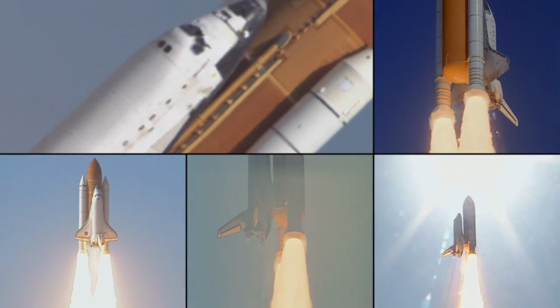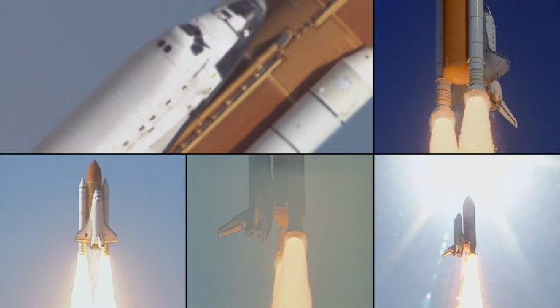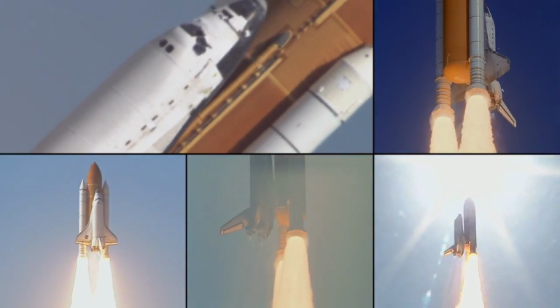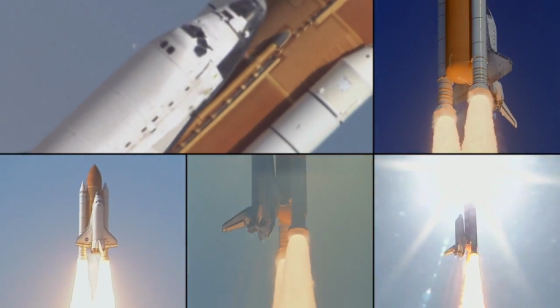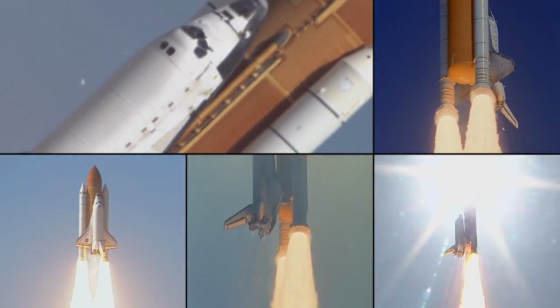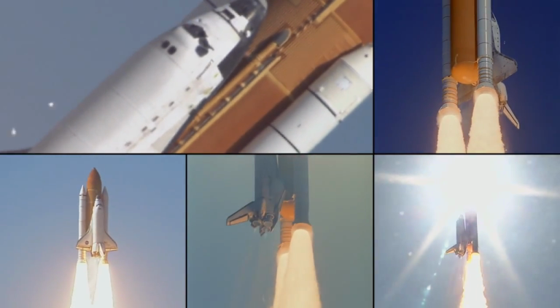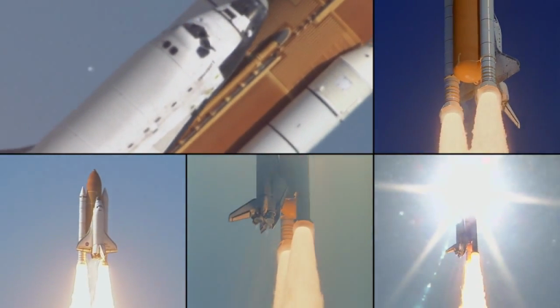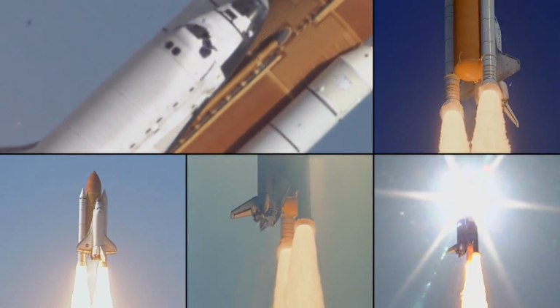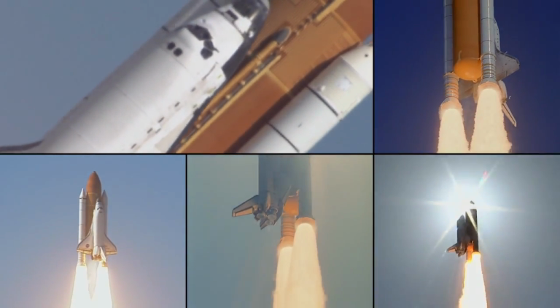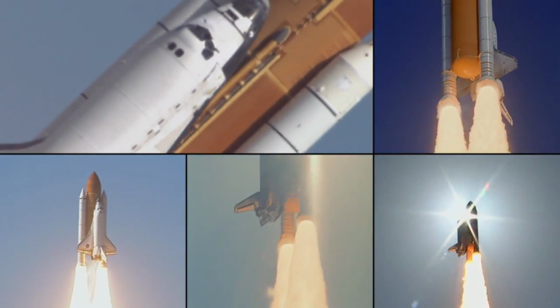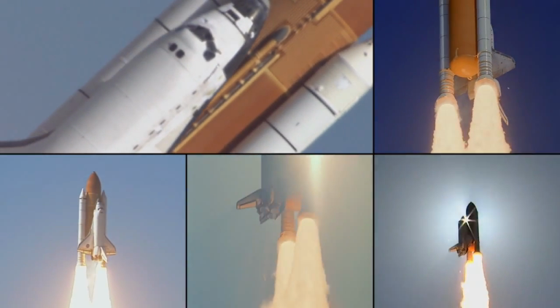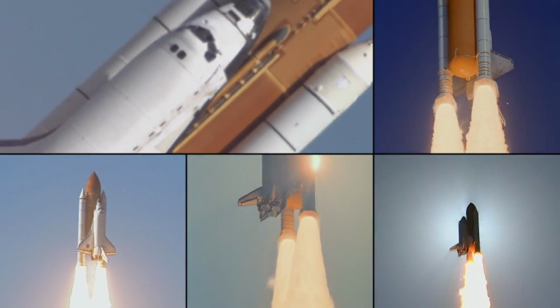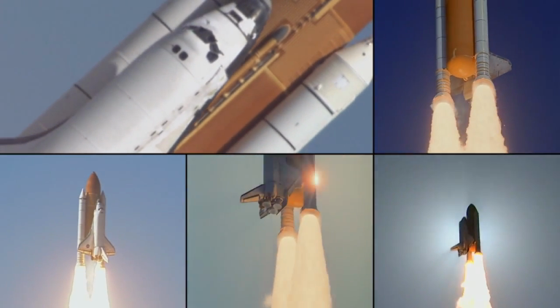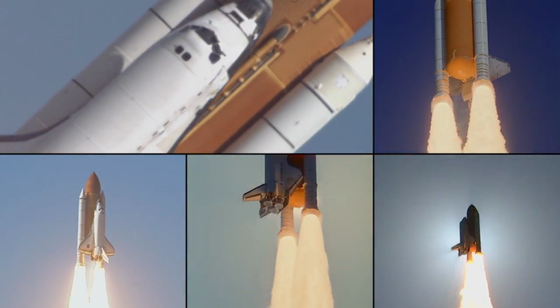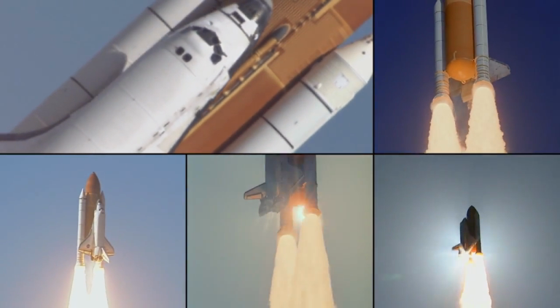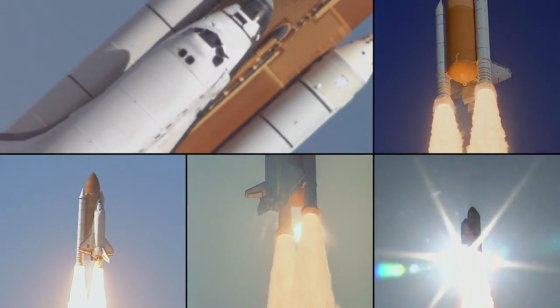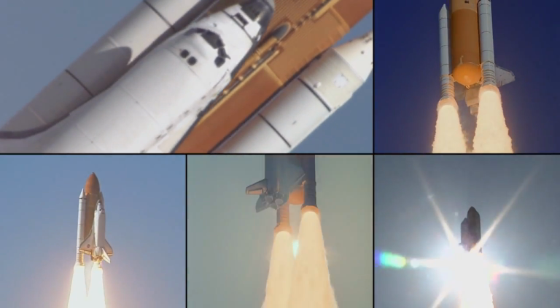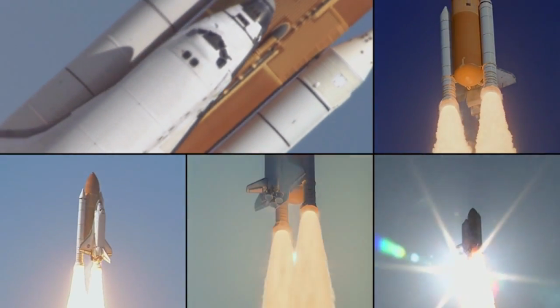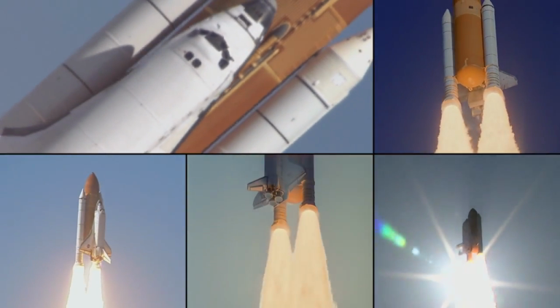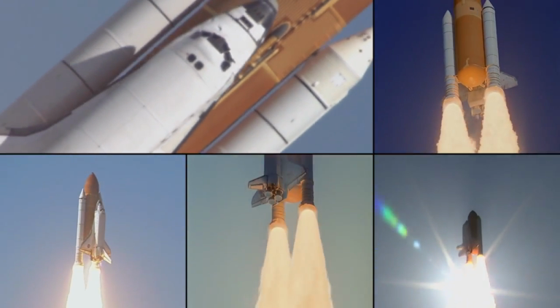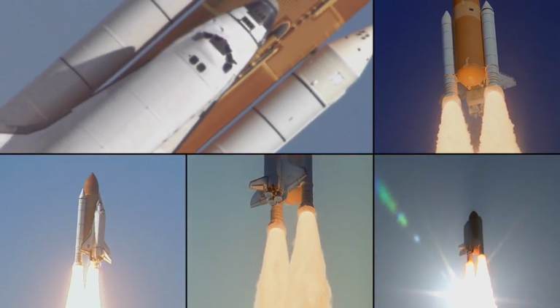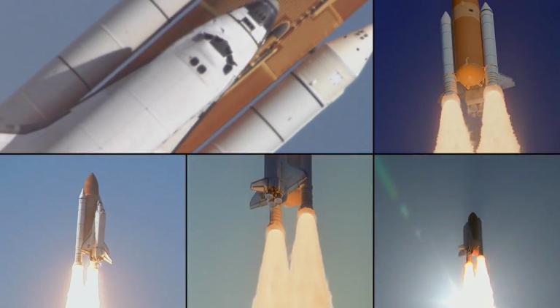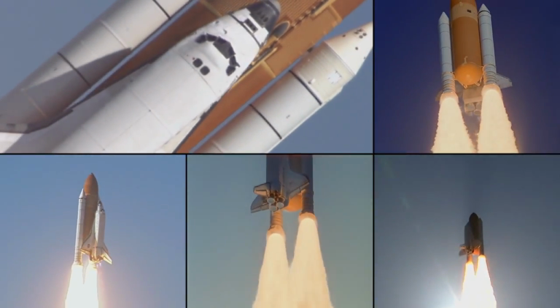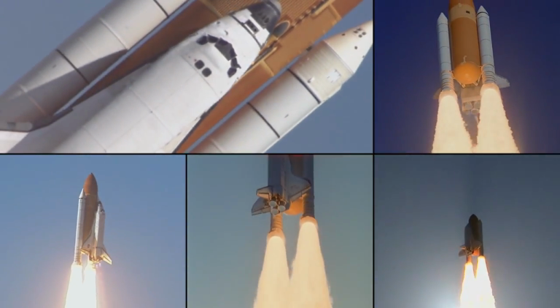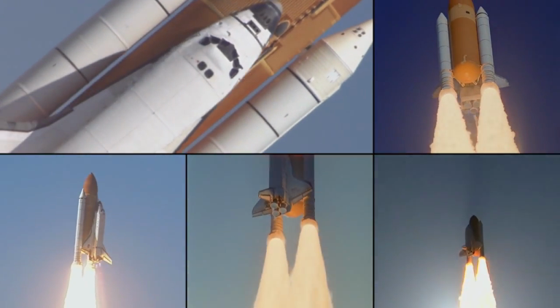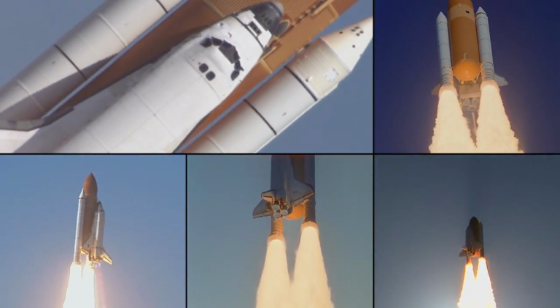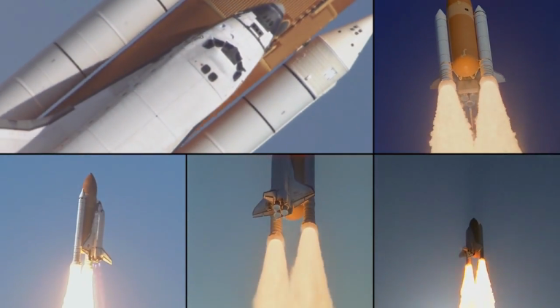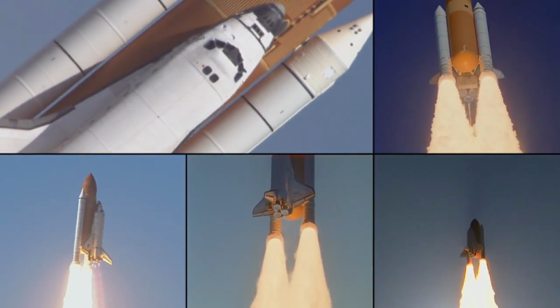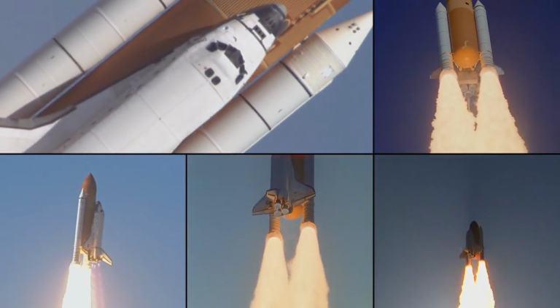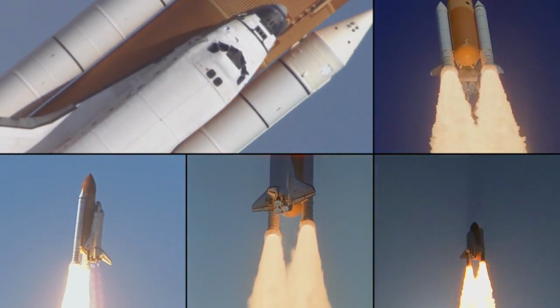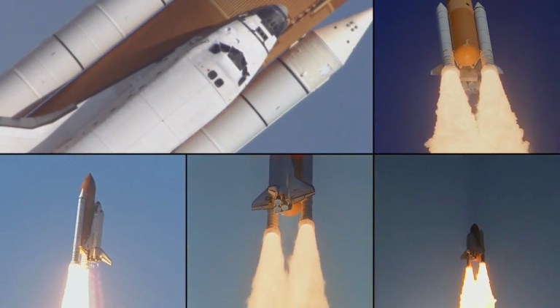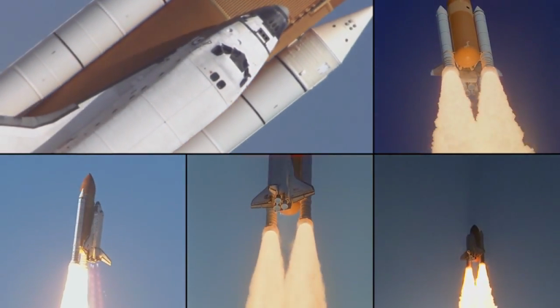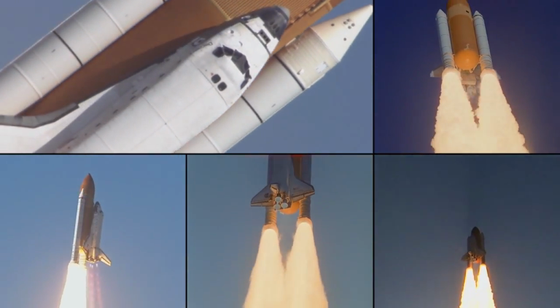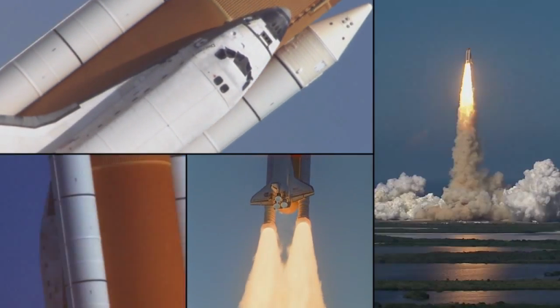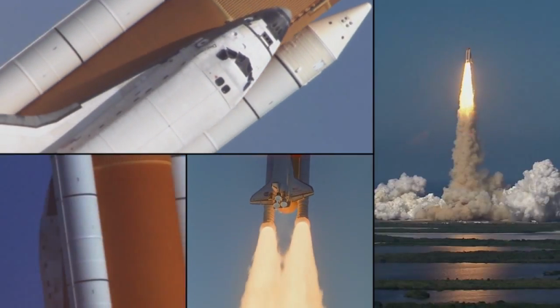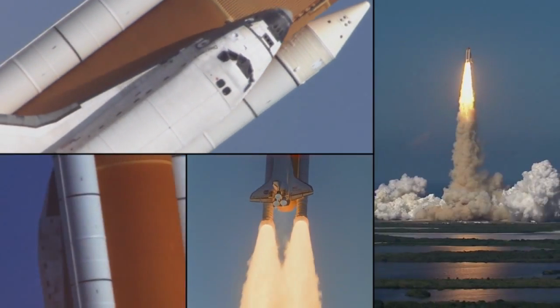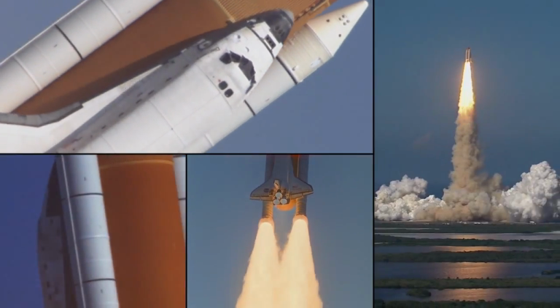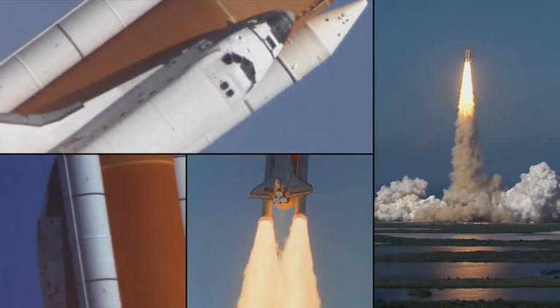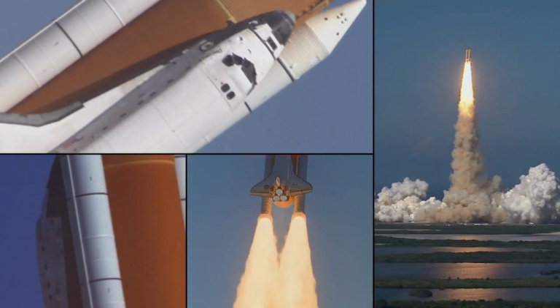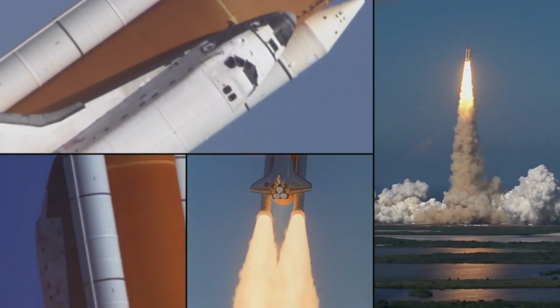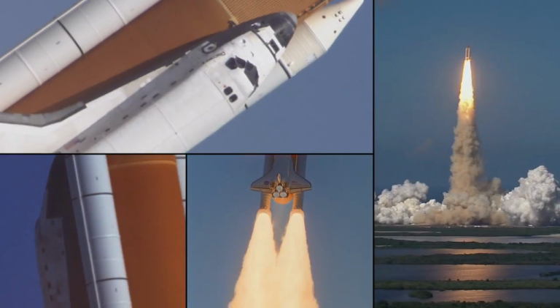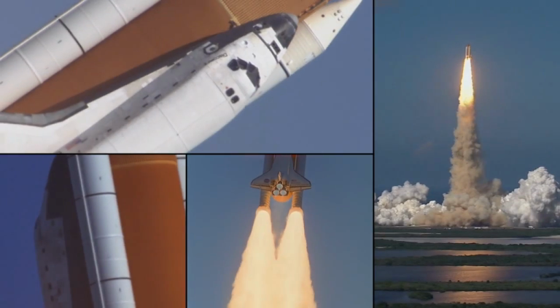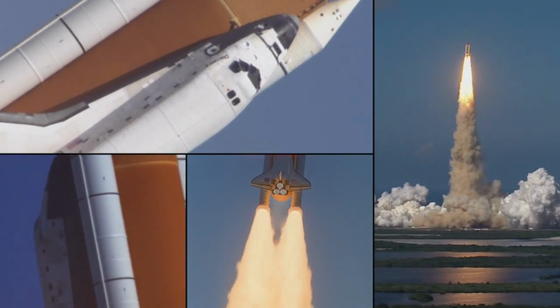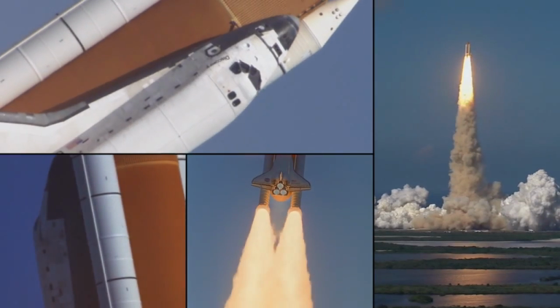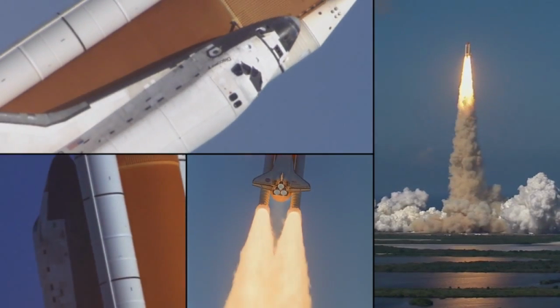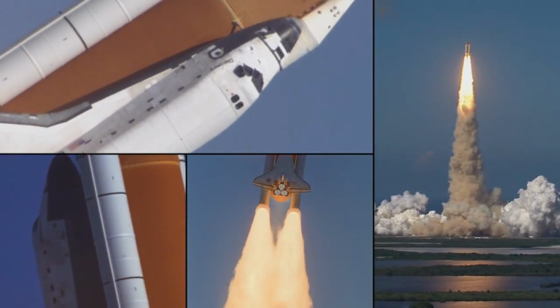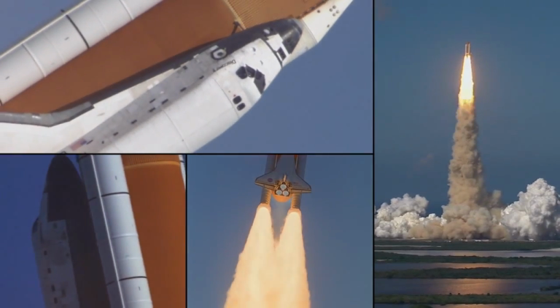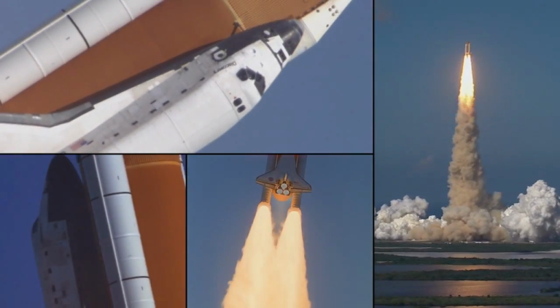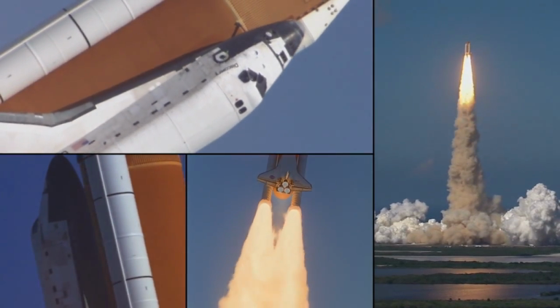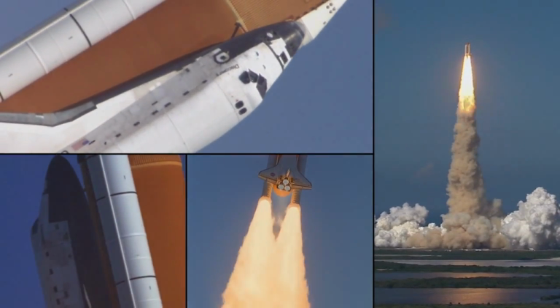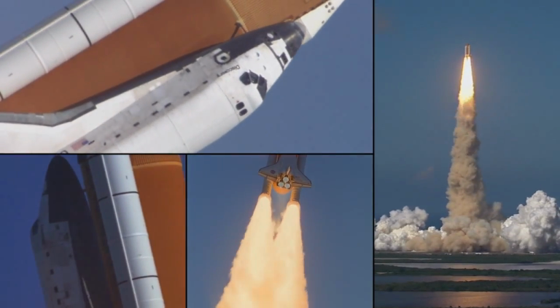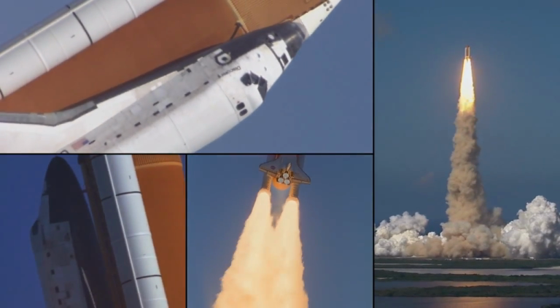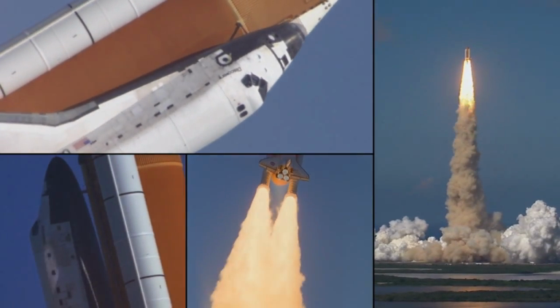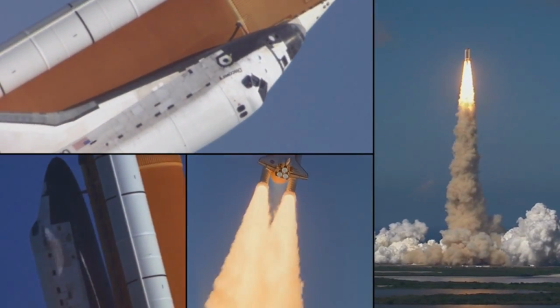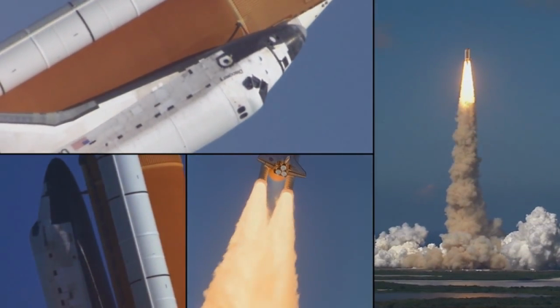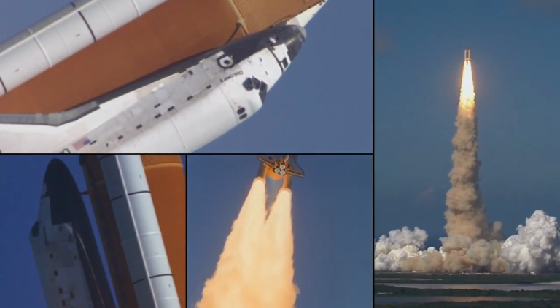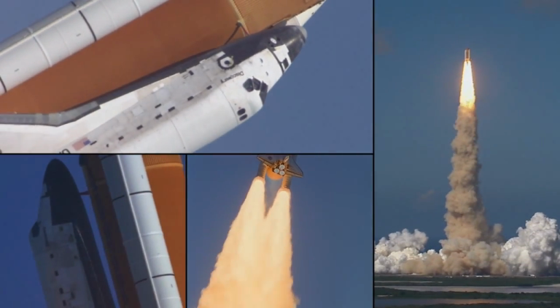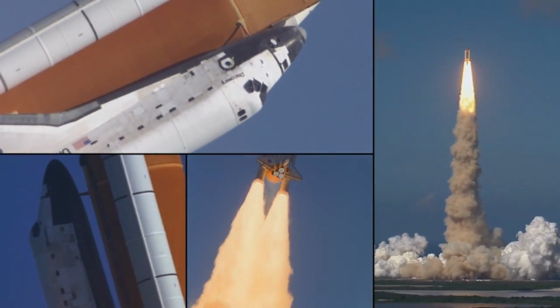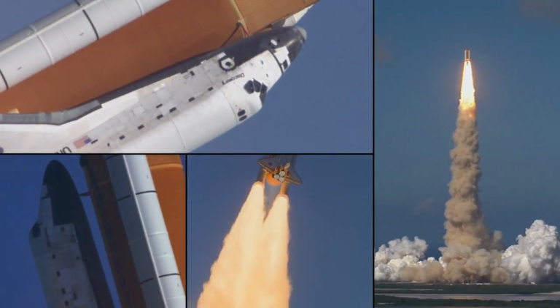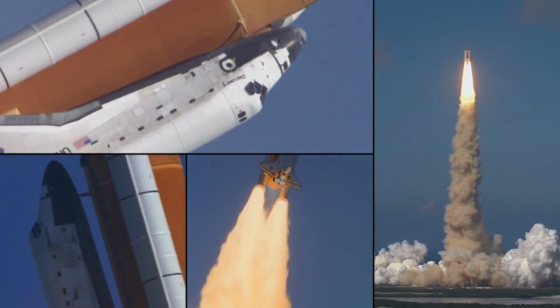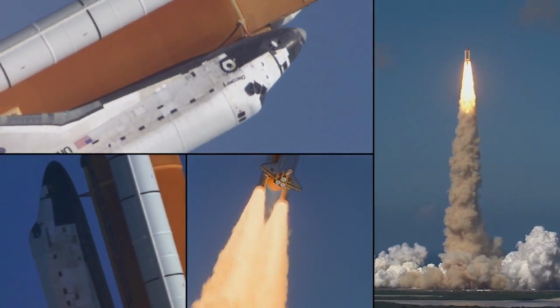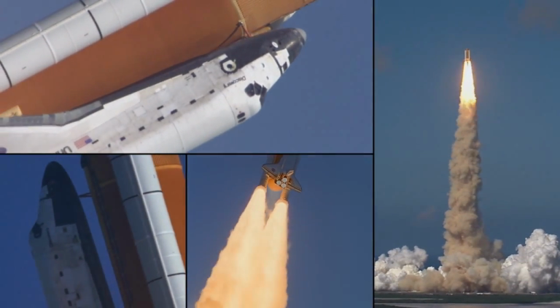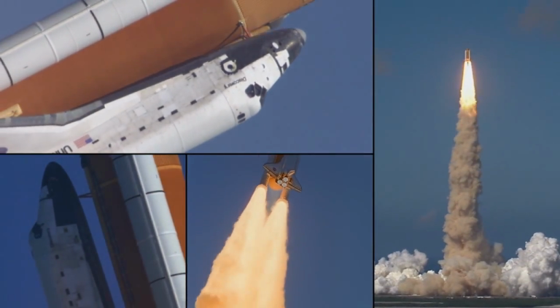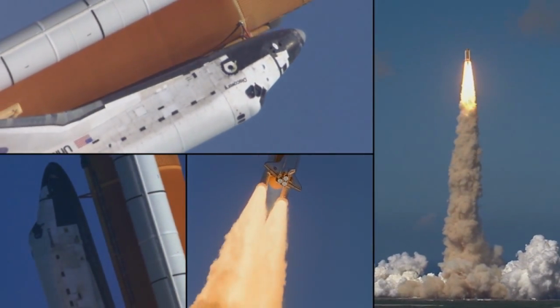Zero in. Roll program. Roger, roll Discovery.